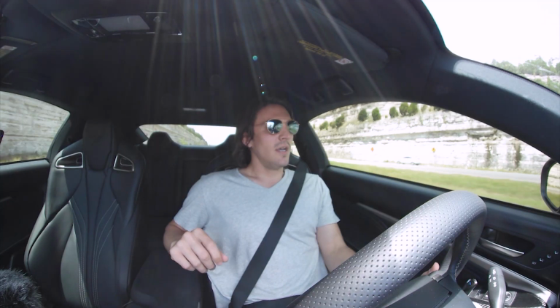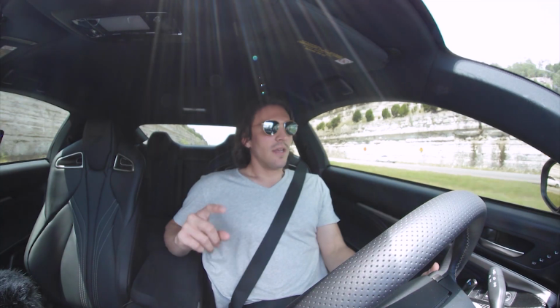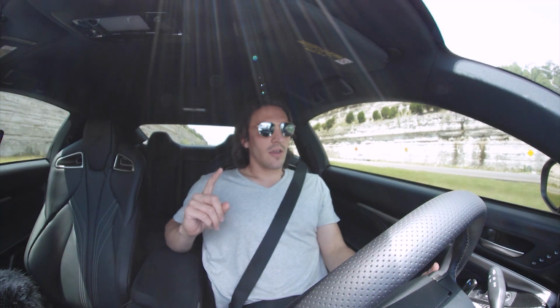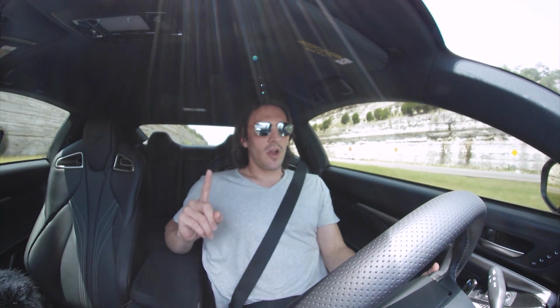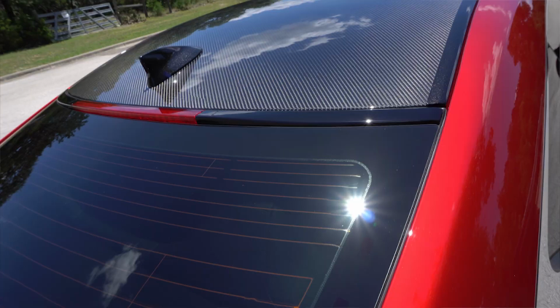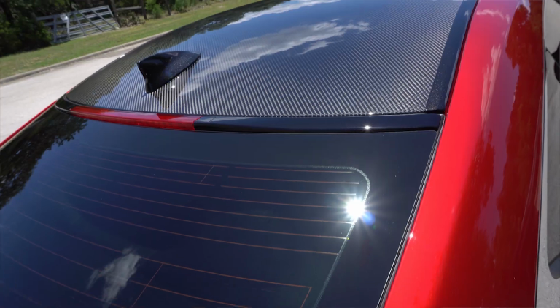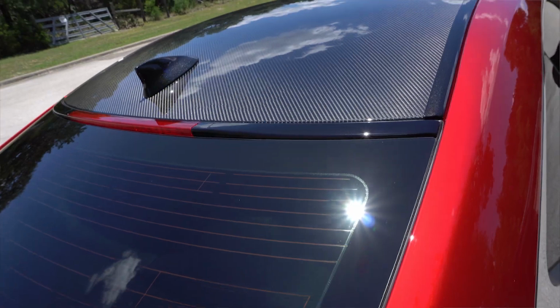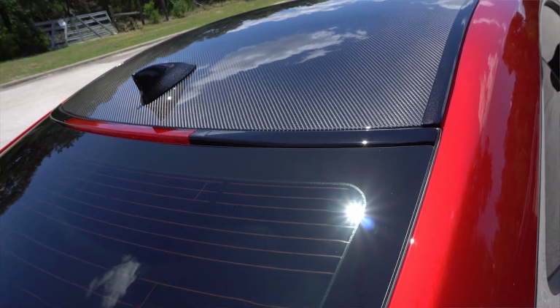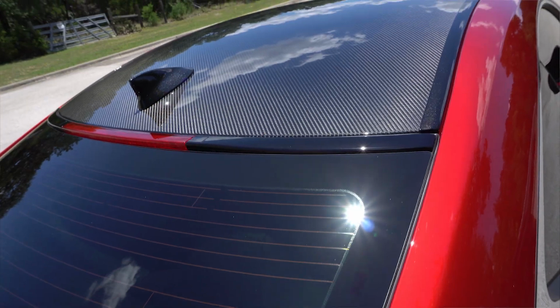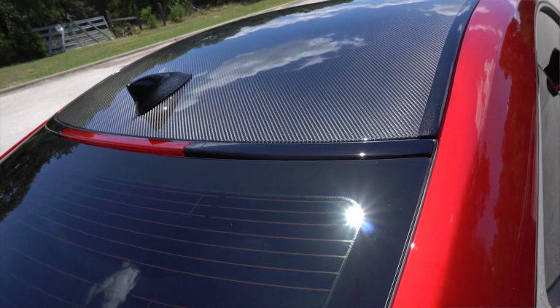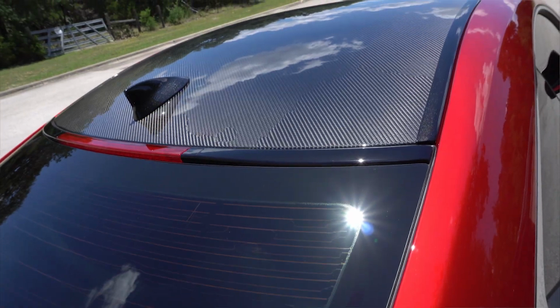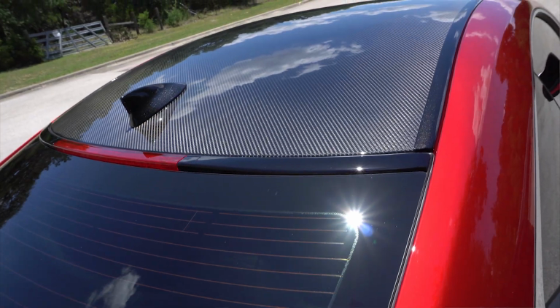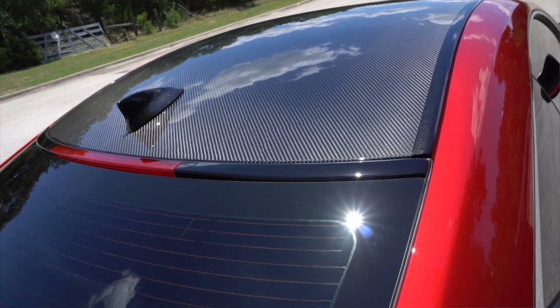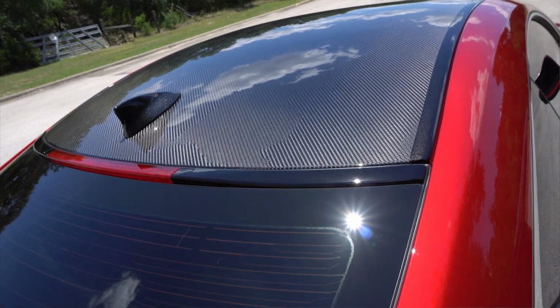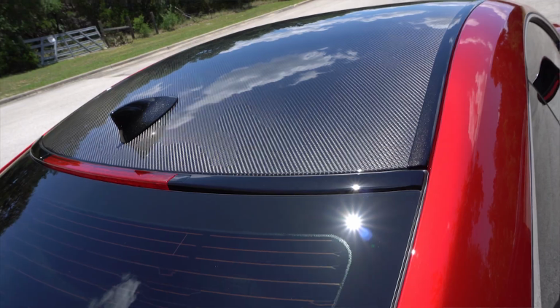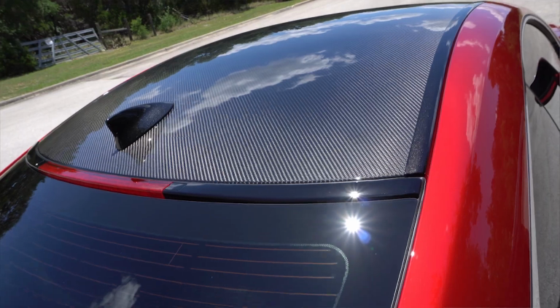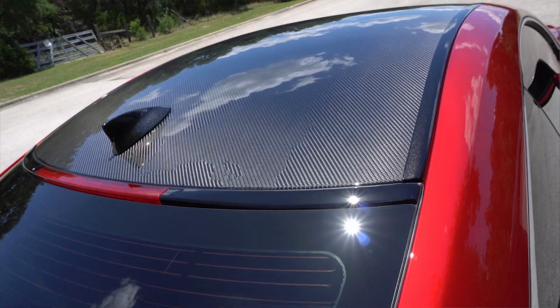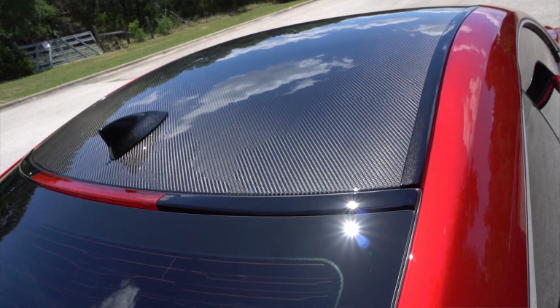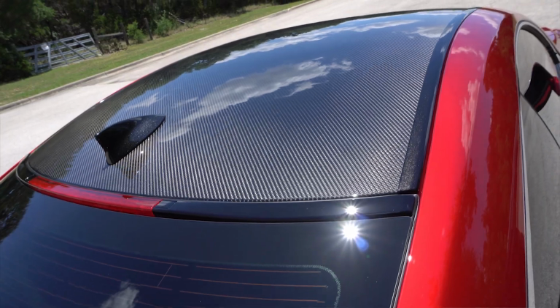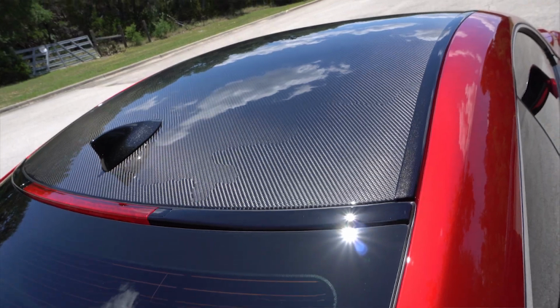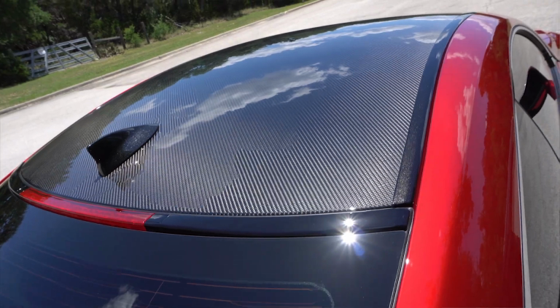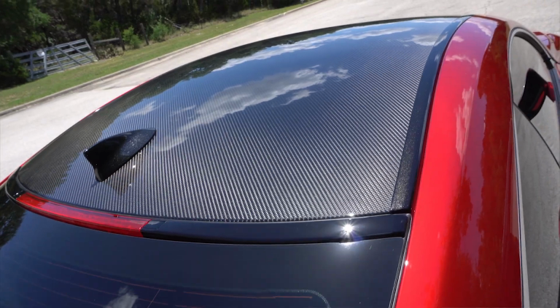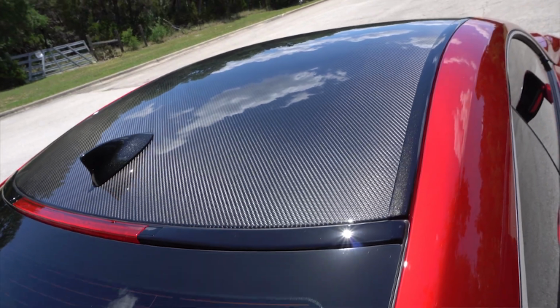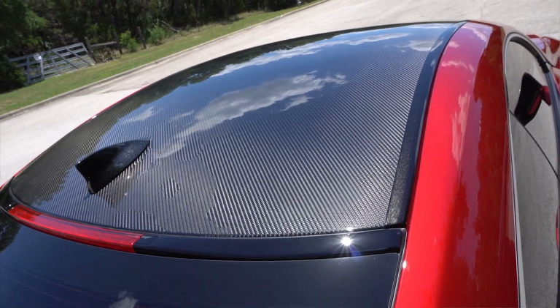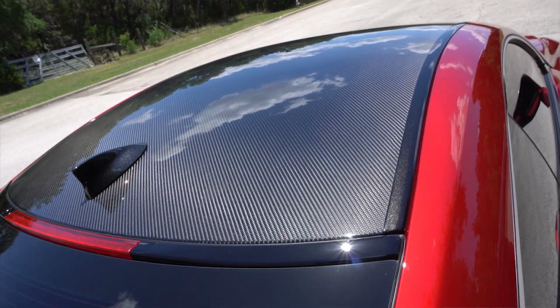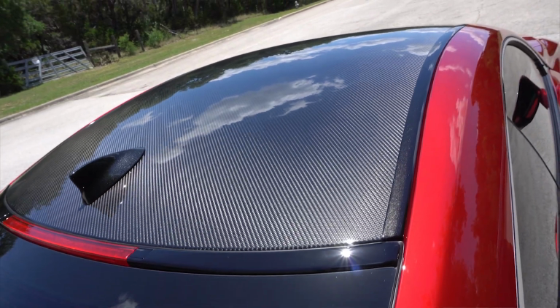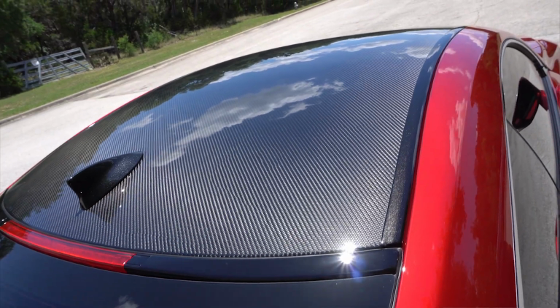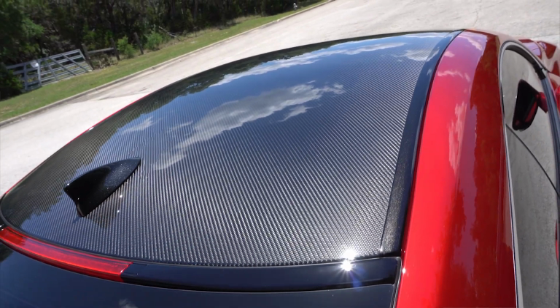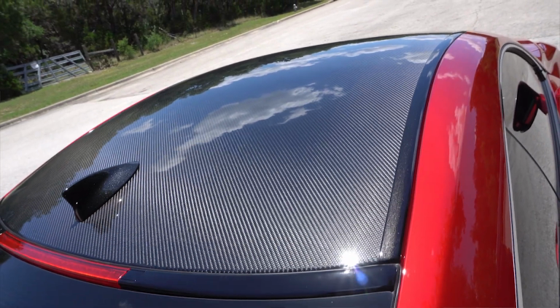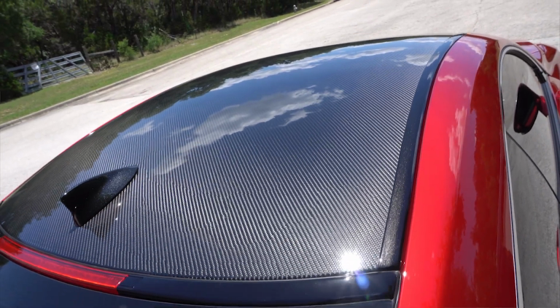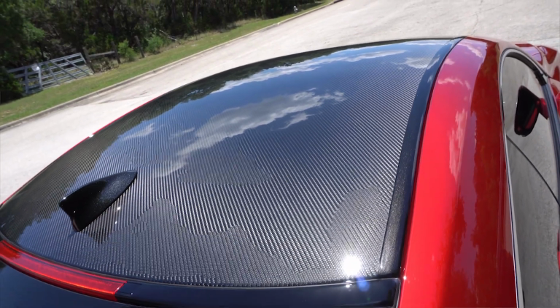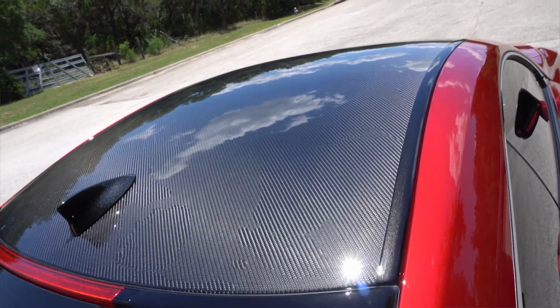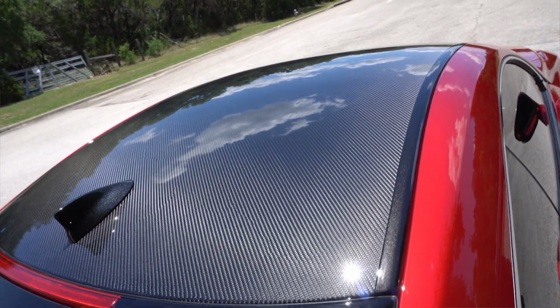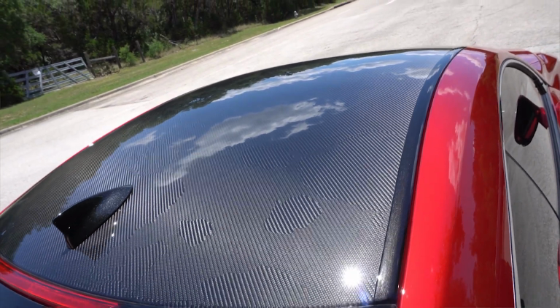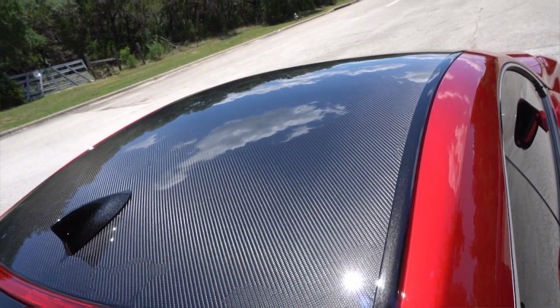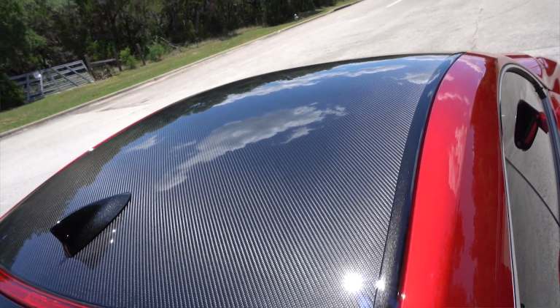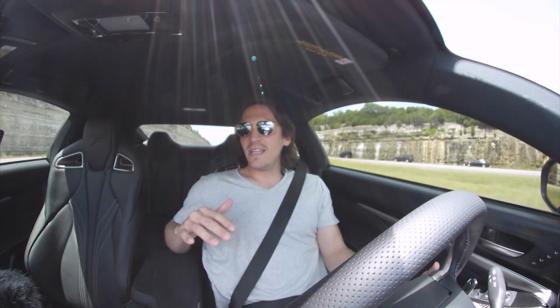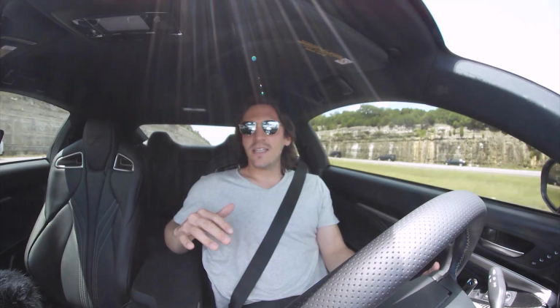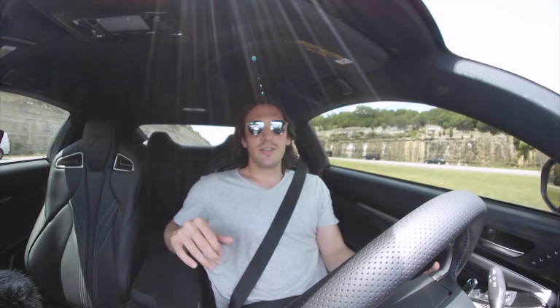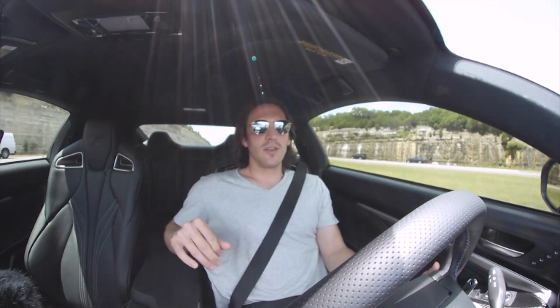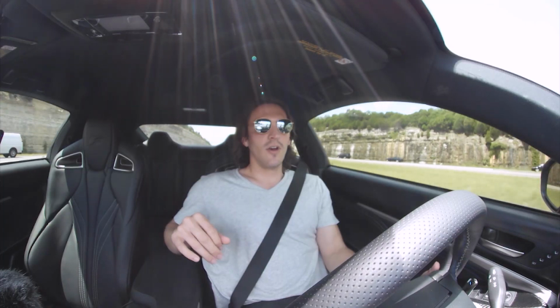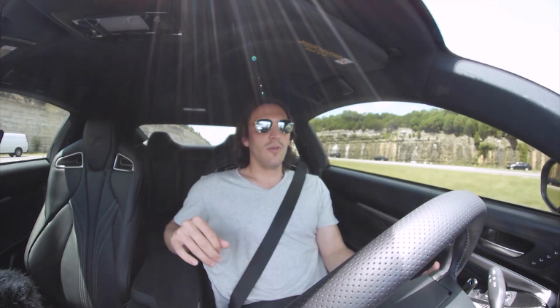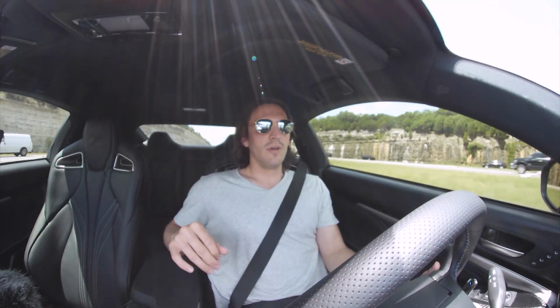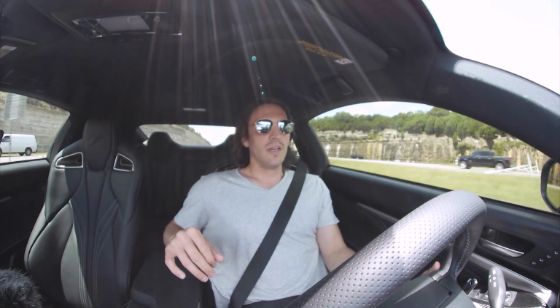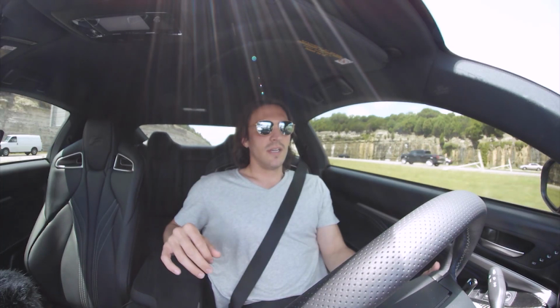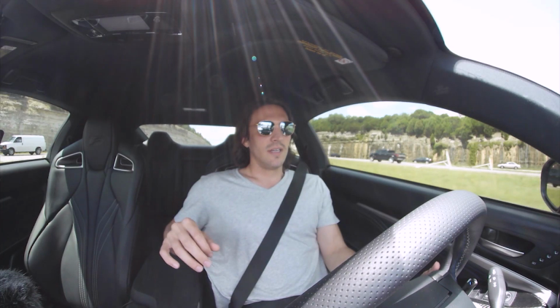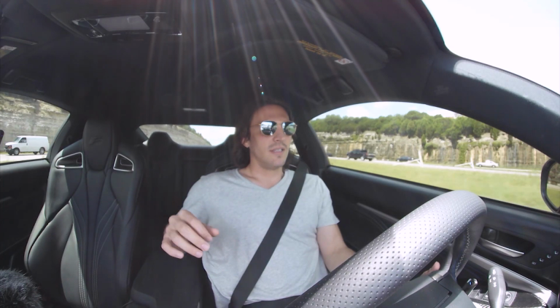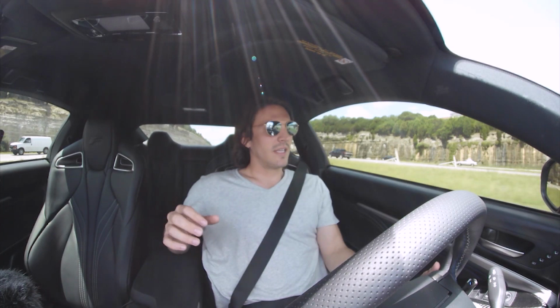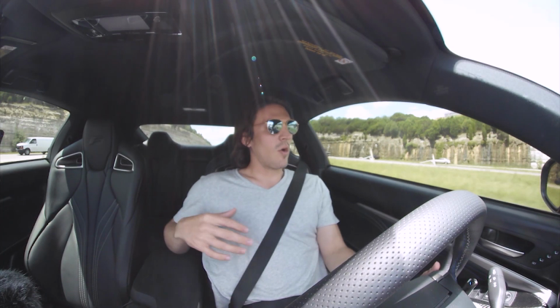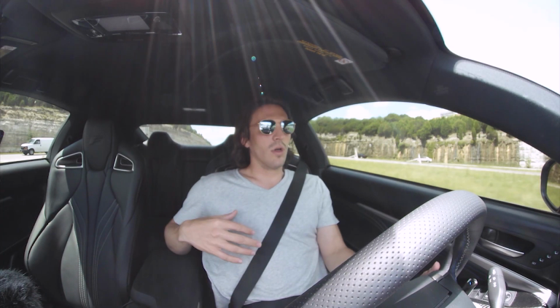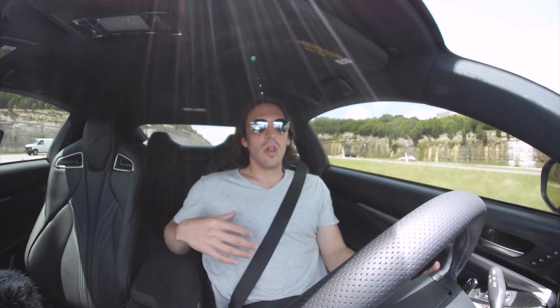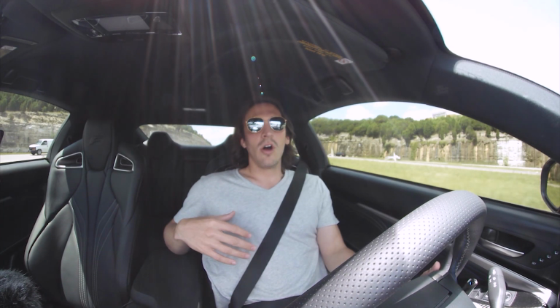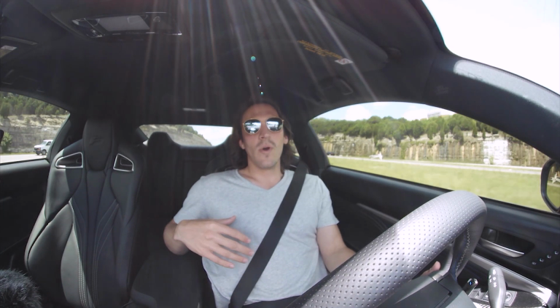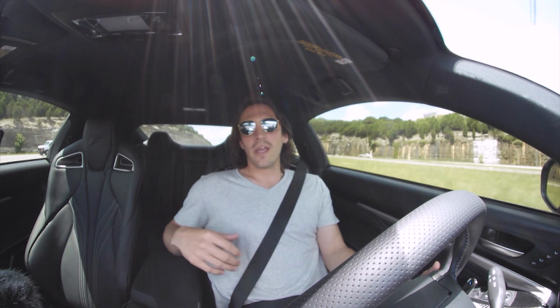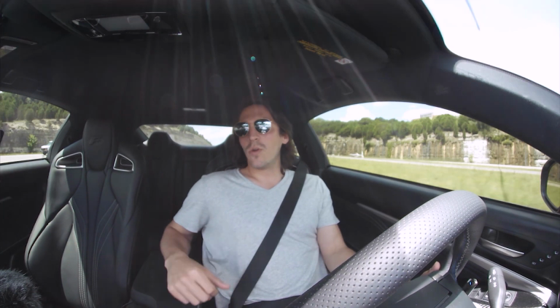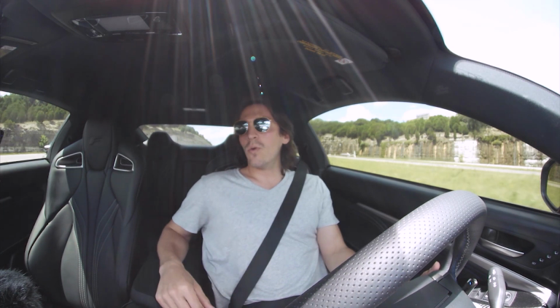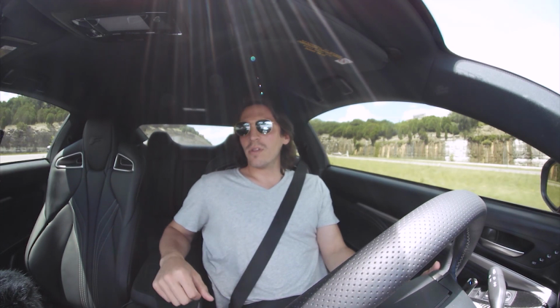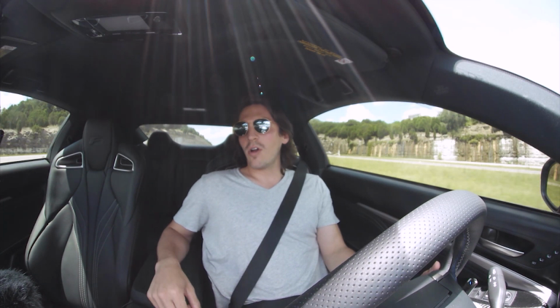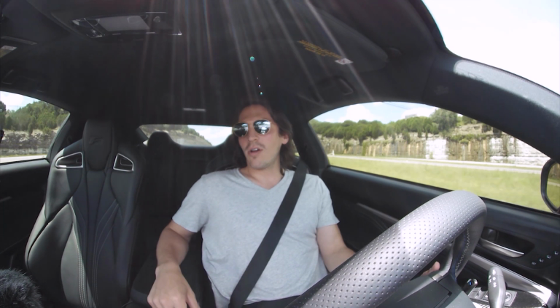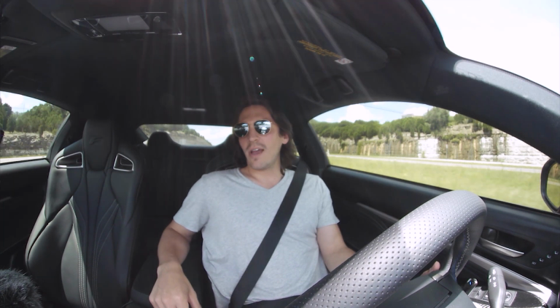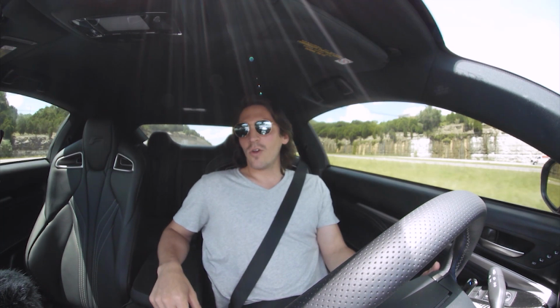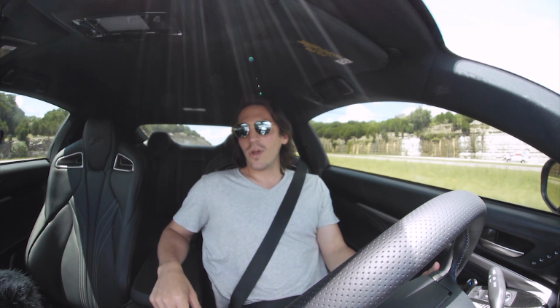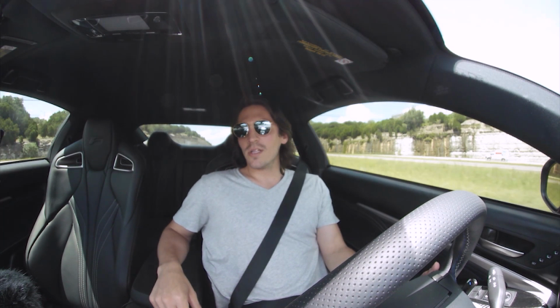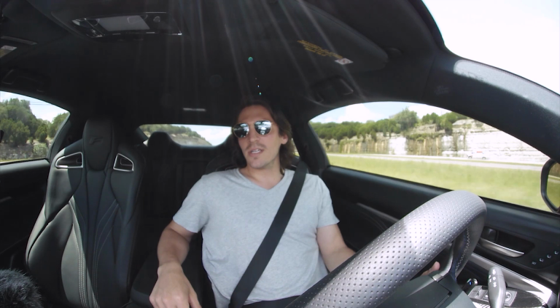The carbon fiber roof is amazing, but because it's black it generates a lot of heat, so the cooled seats go a long way in cooling the car down quickly.